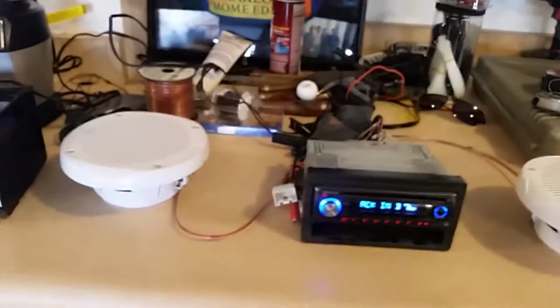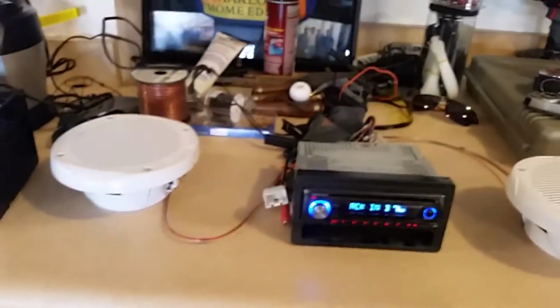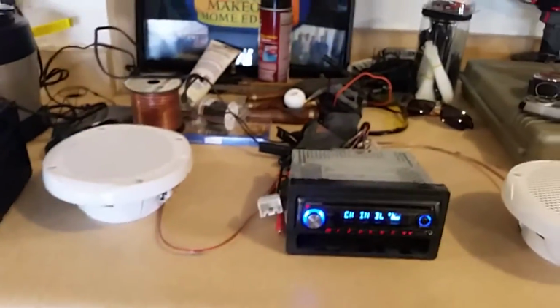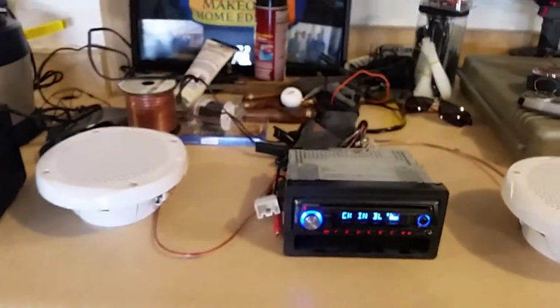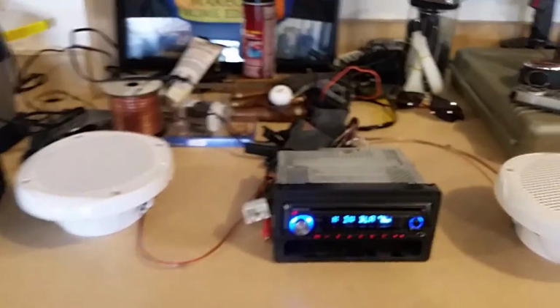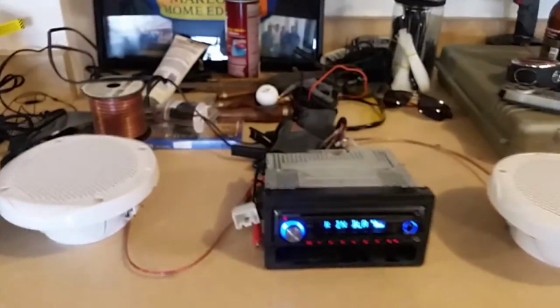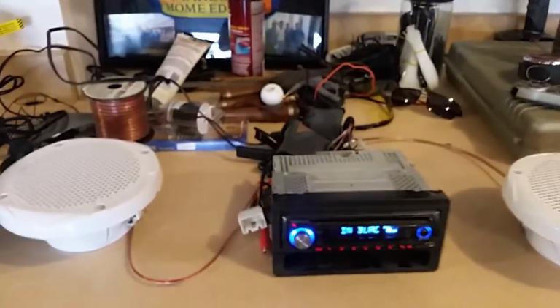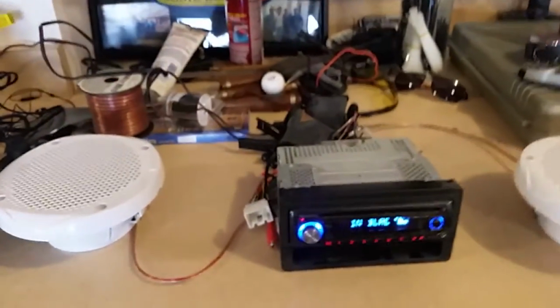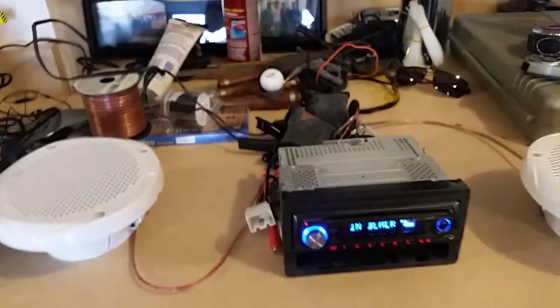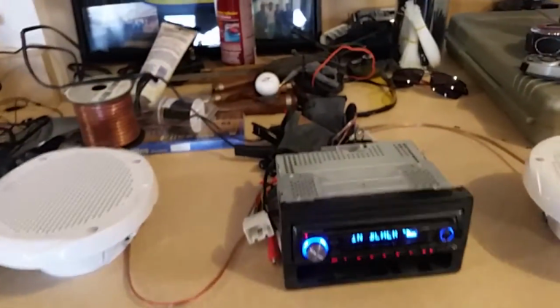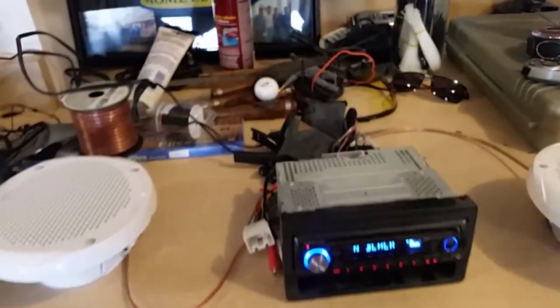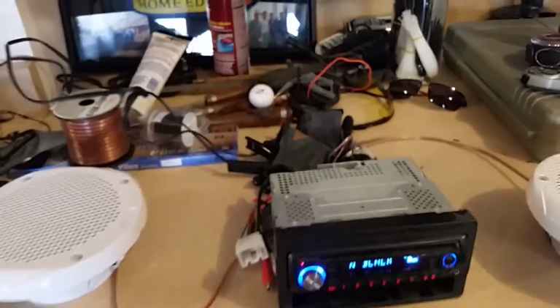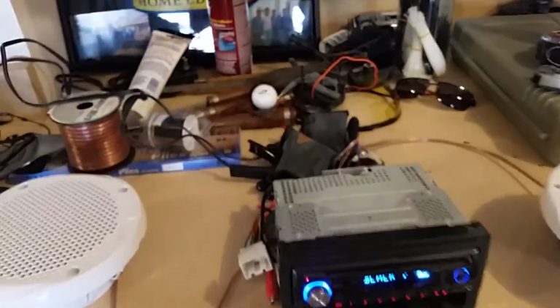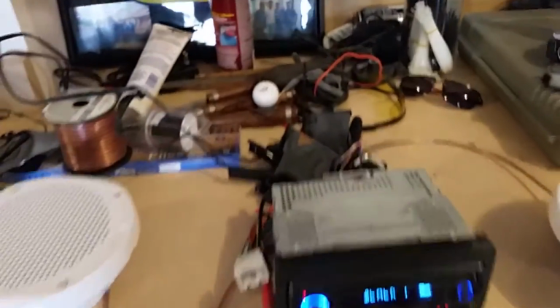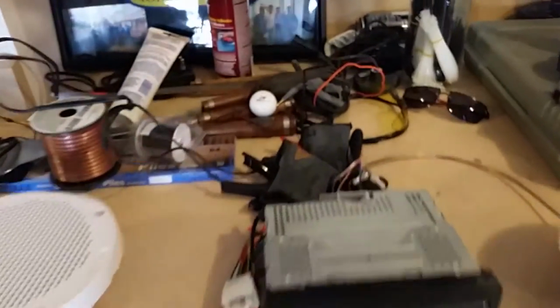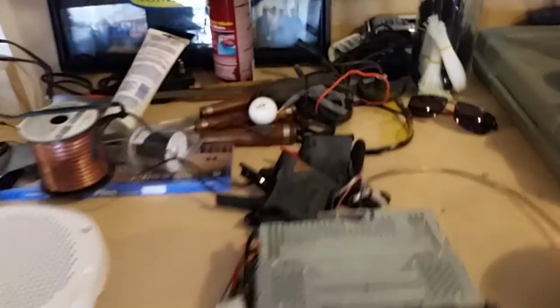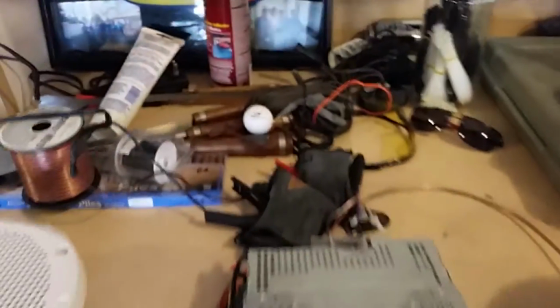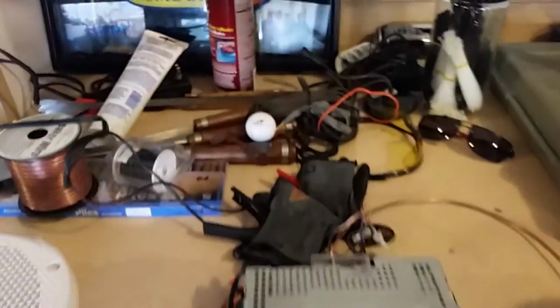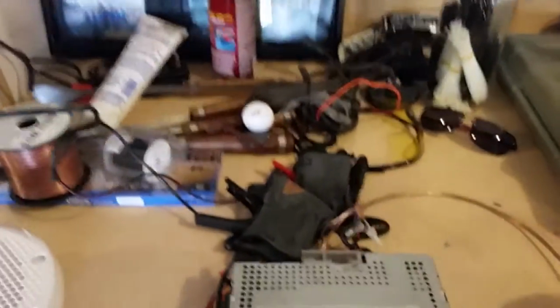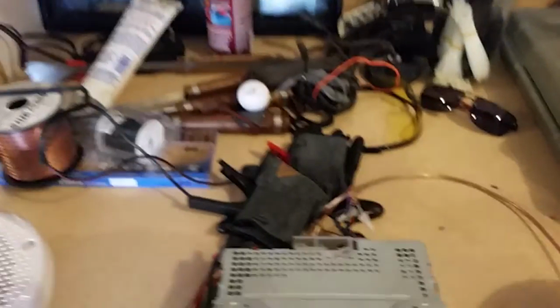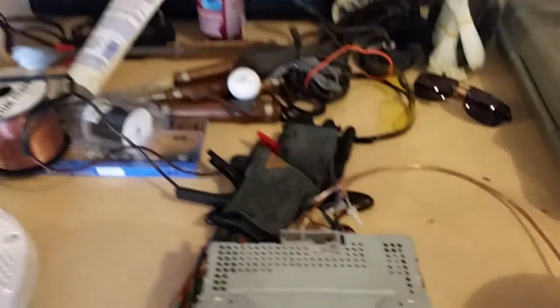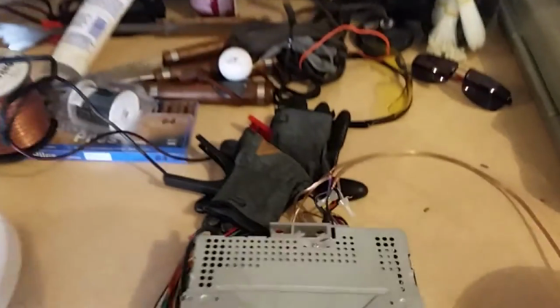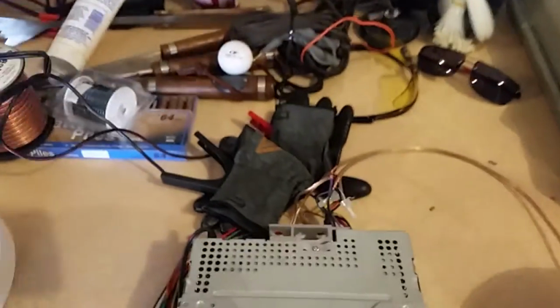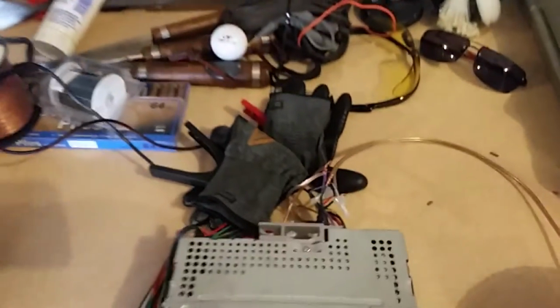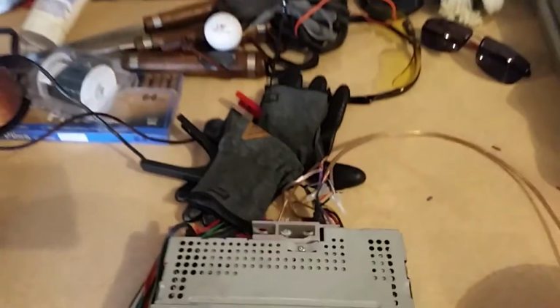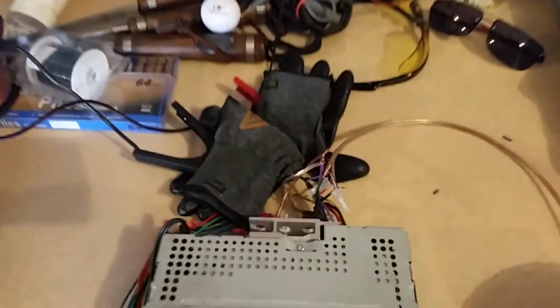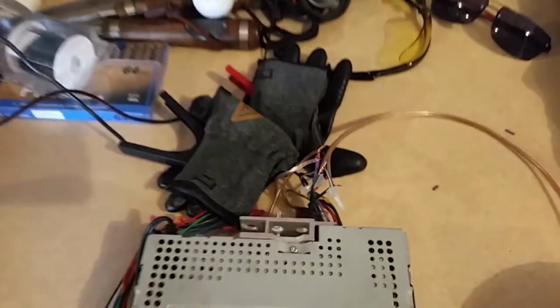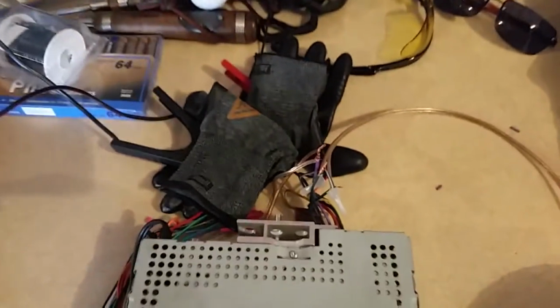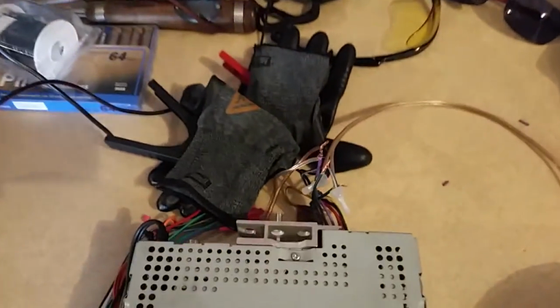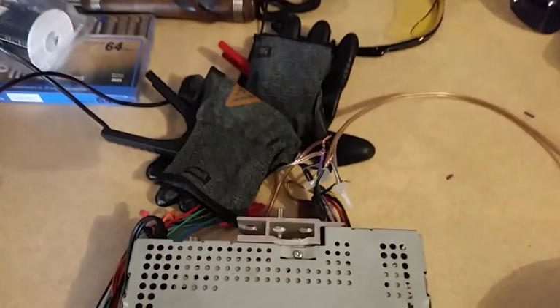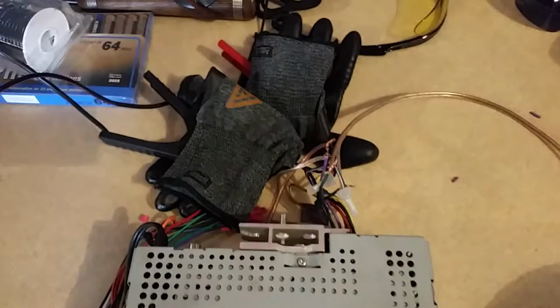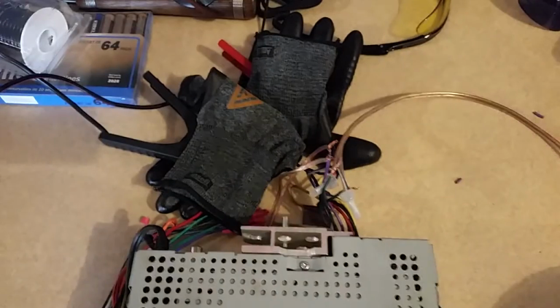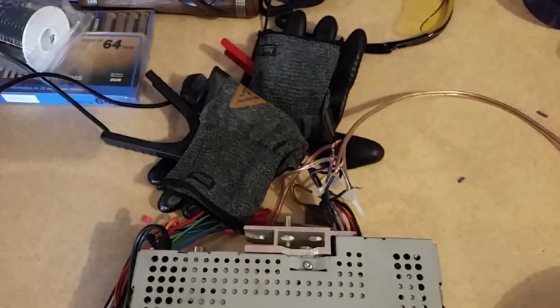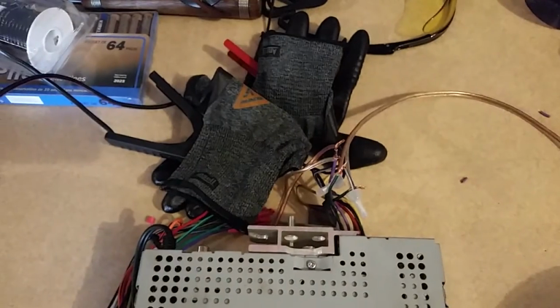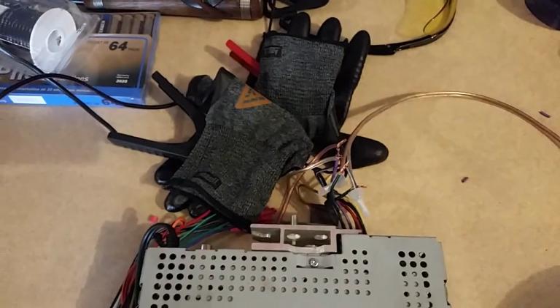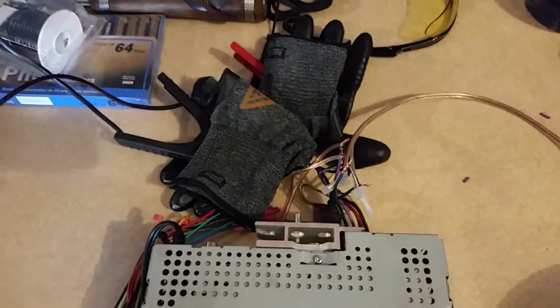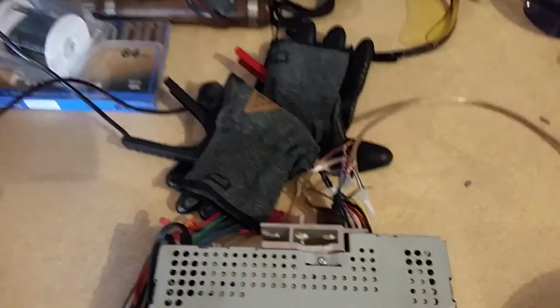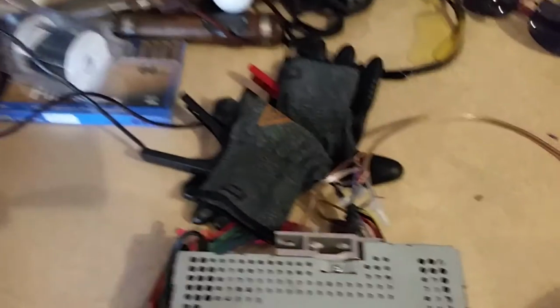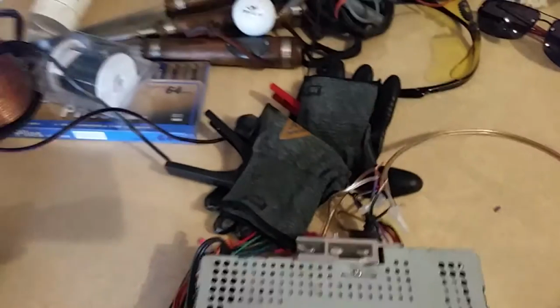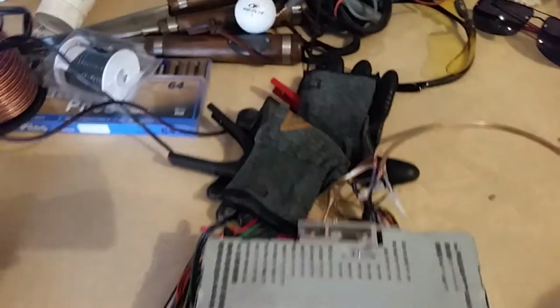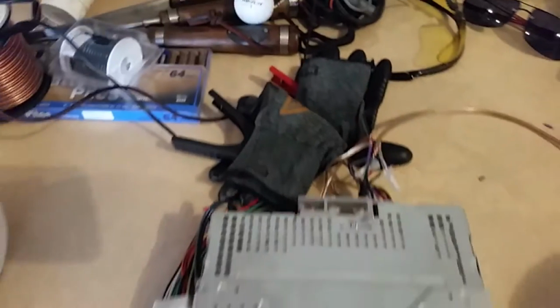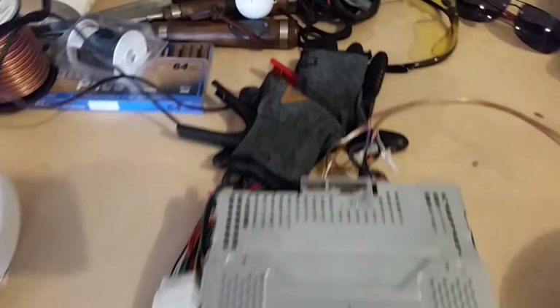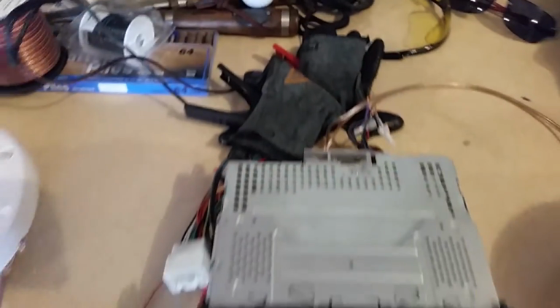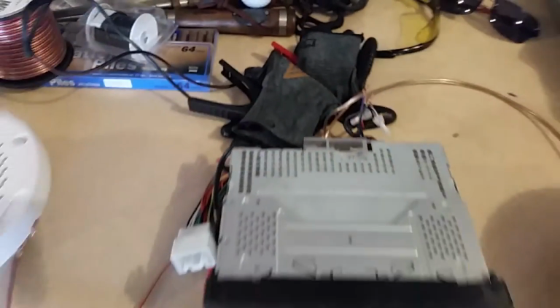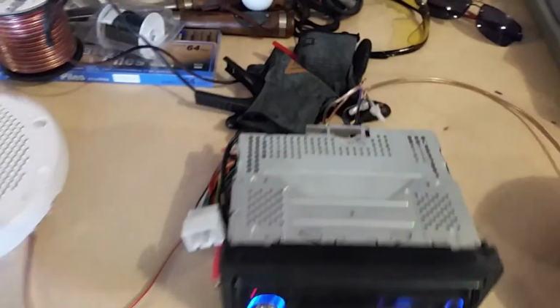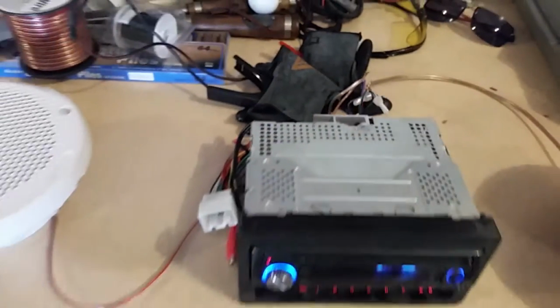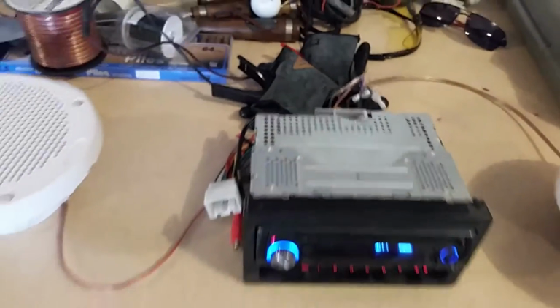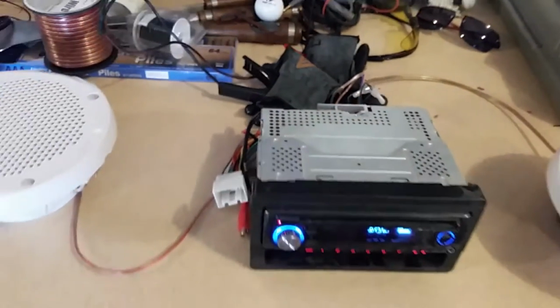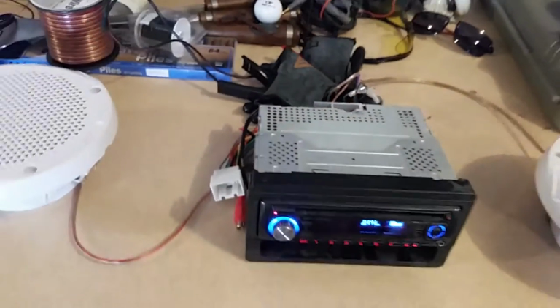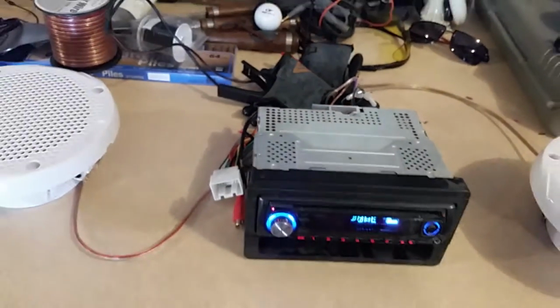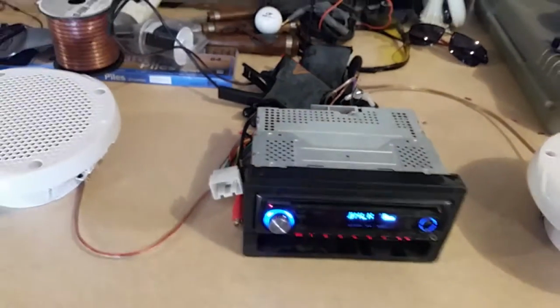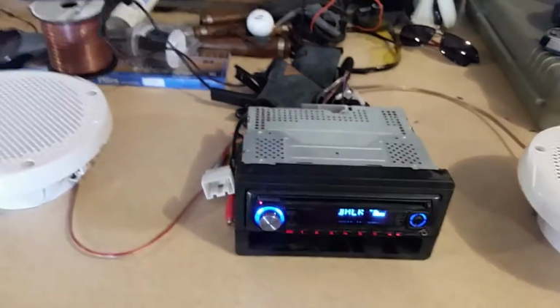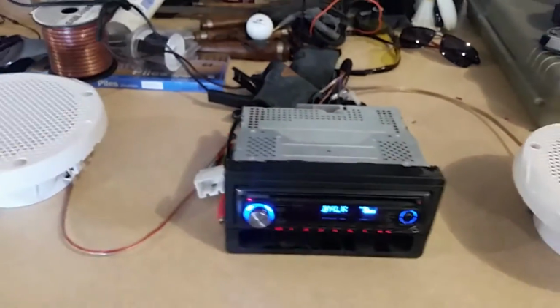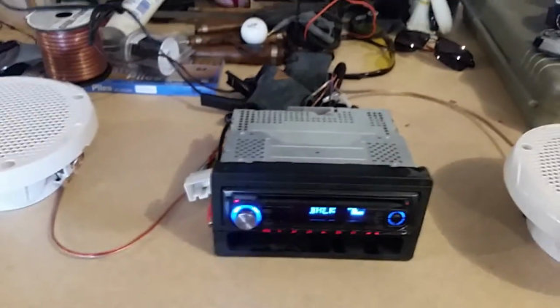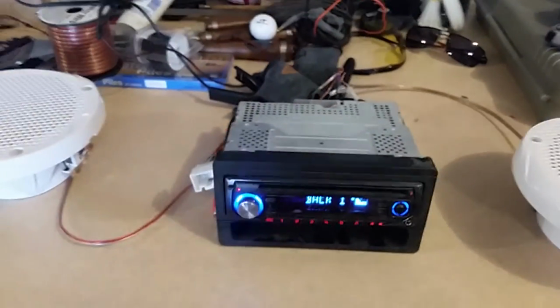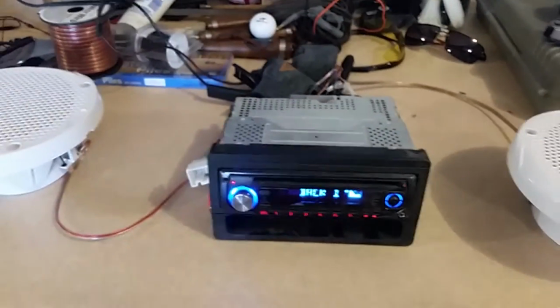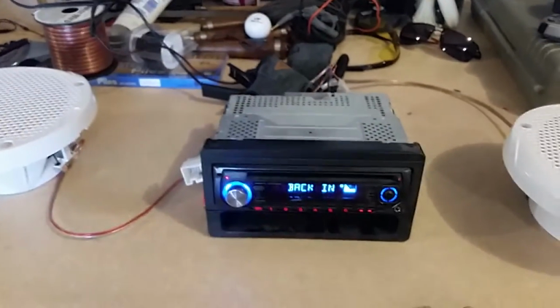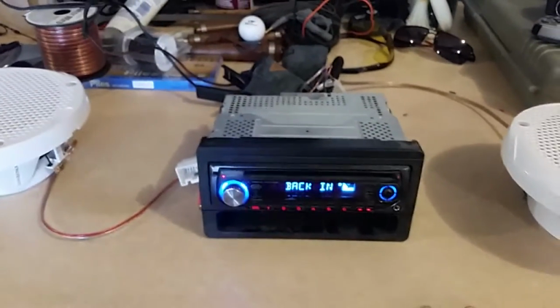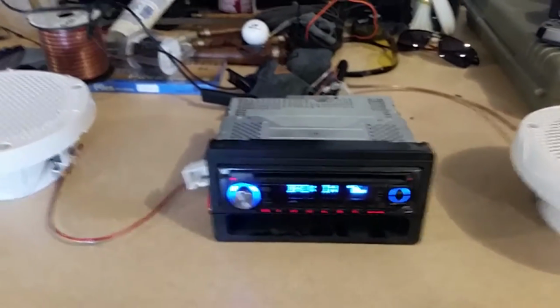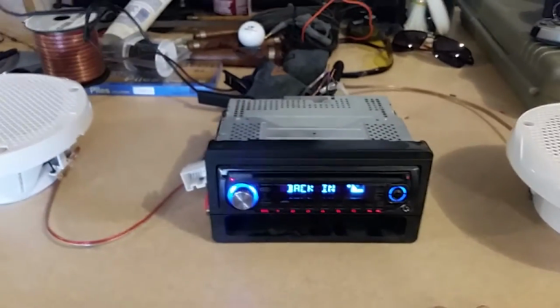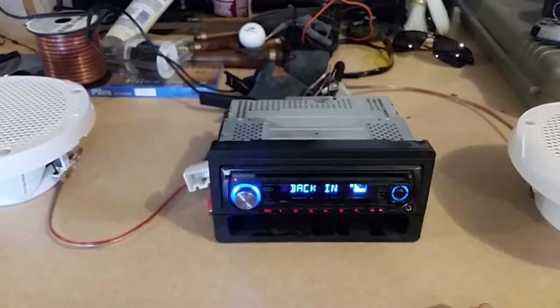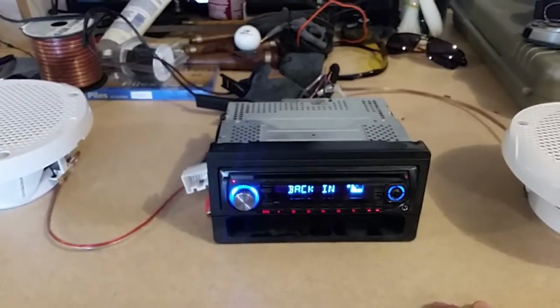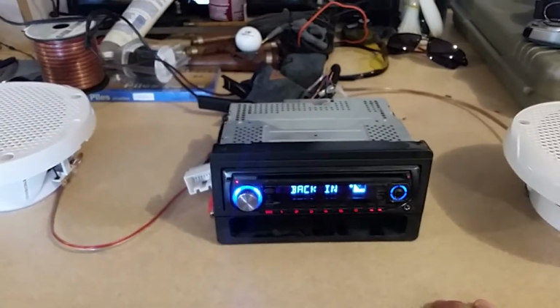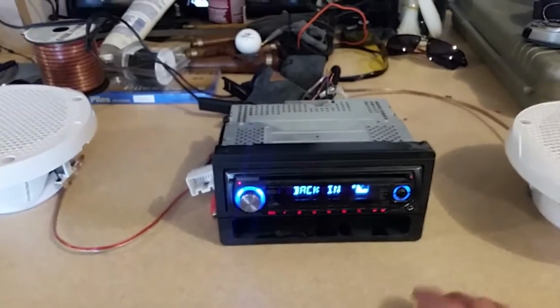I hooked up the hardware, a couple of speakers in there. I just went into the harness in the back, pulled out a couple of positives and negatives.